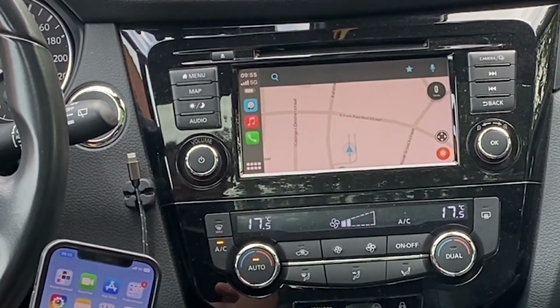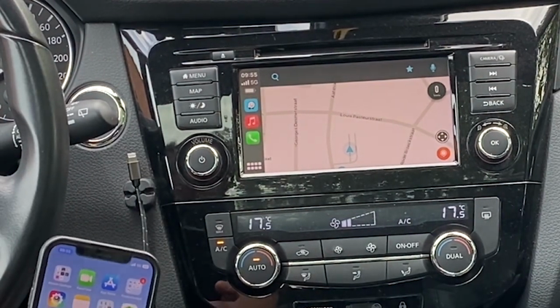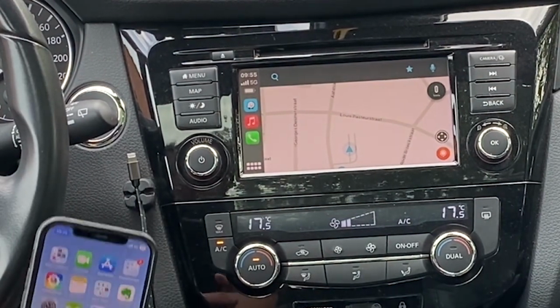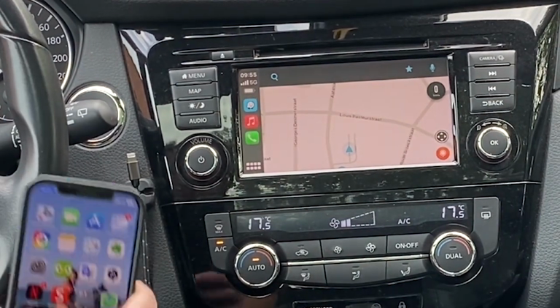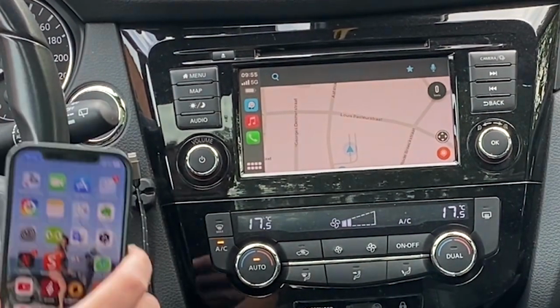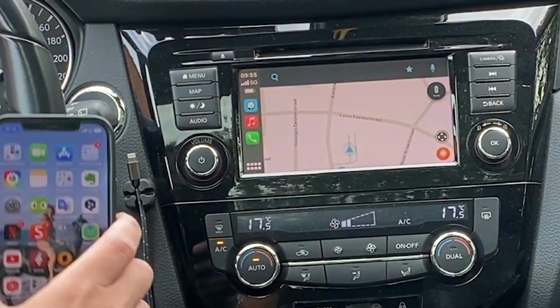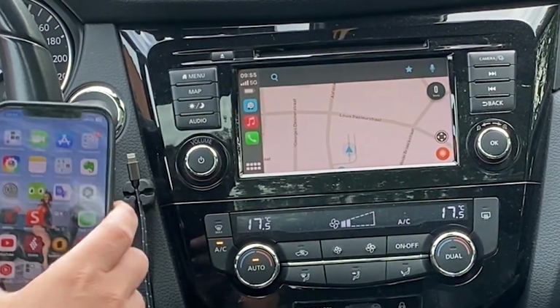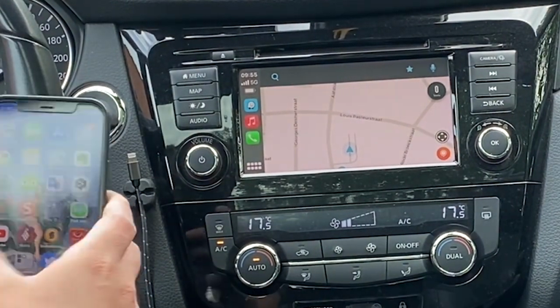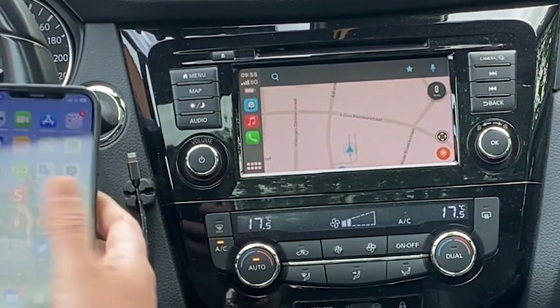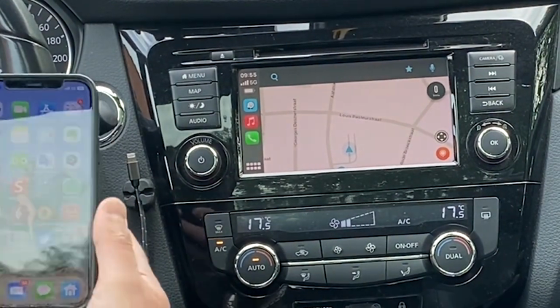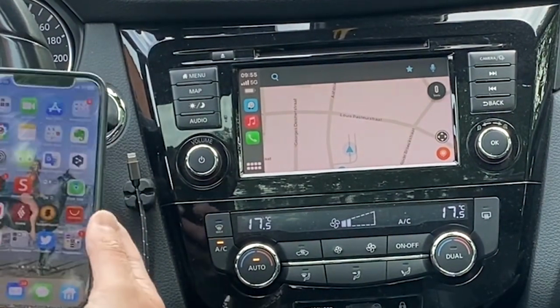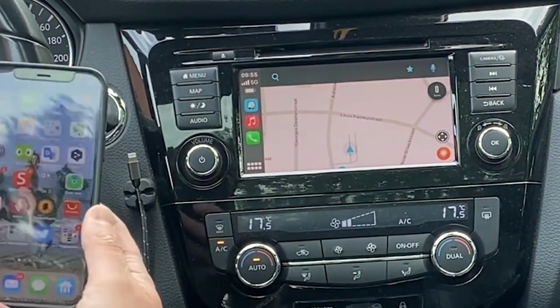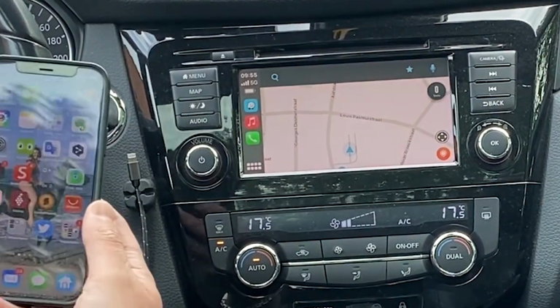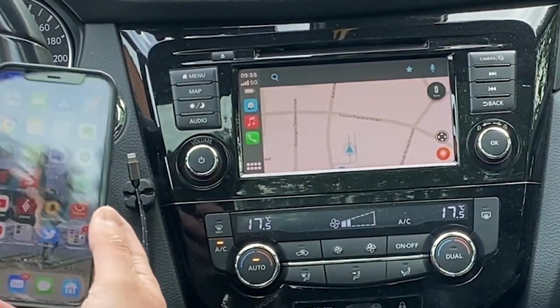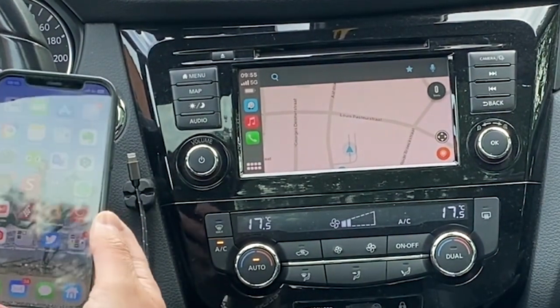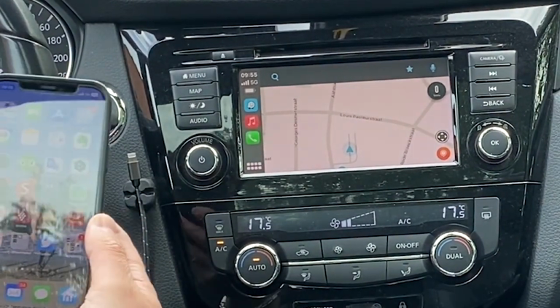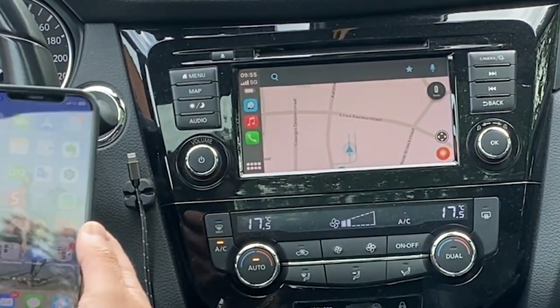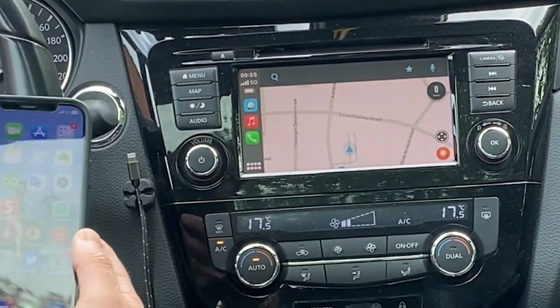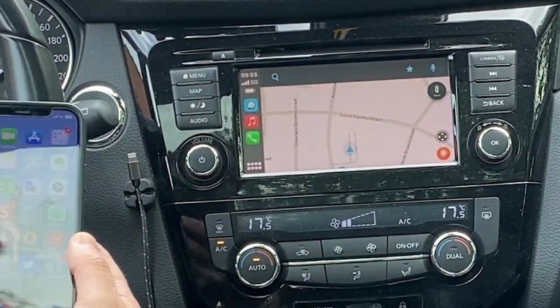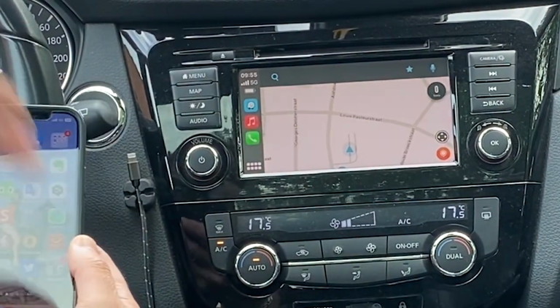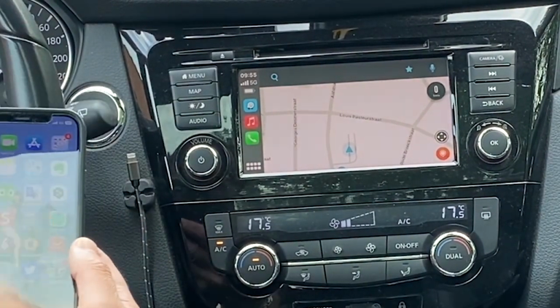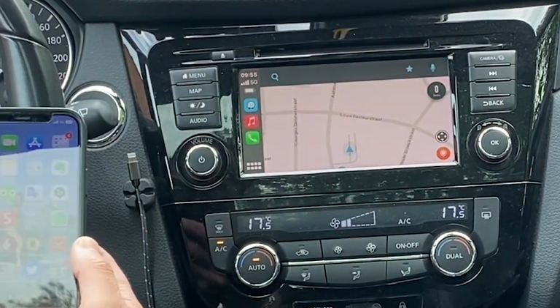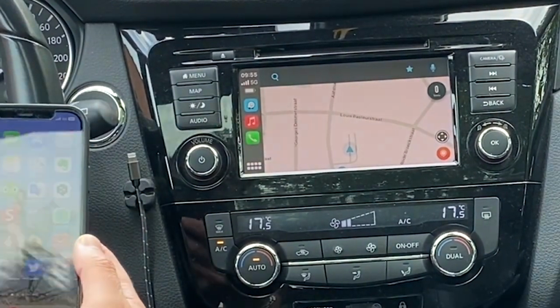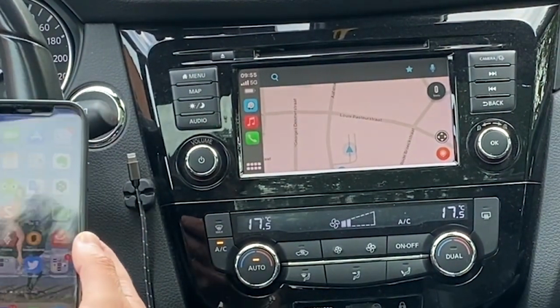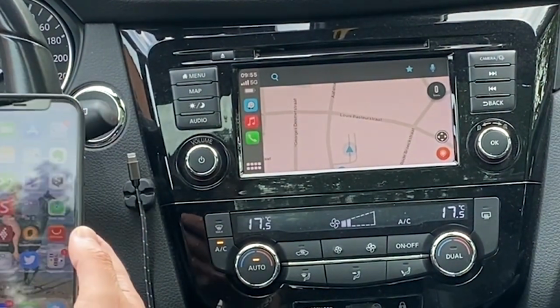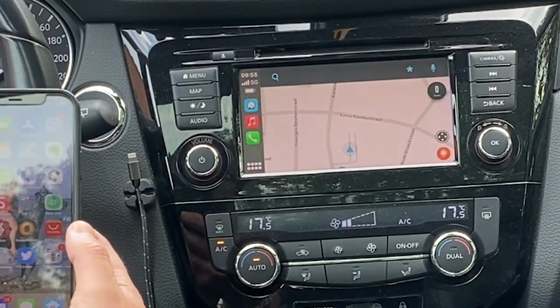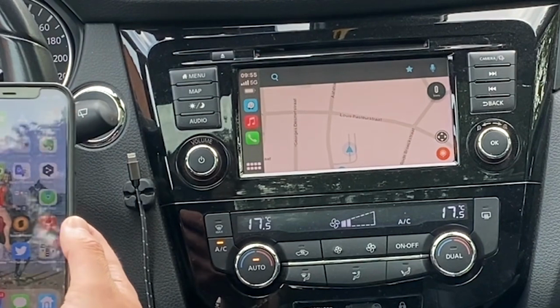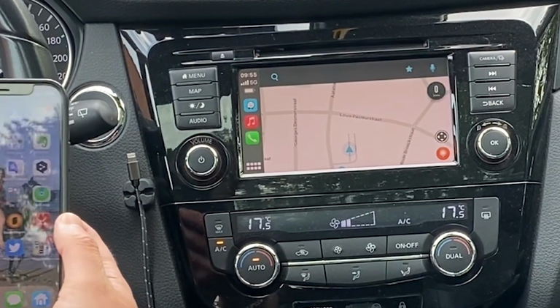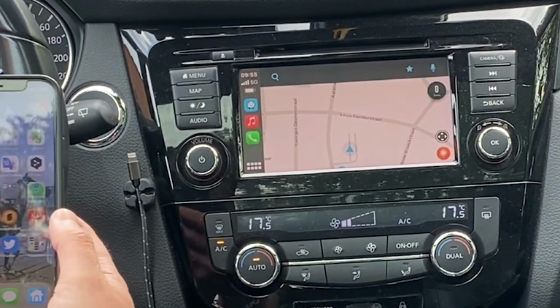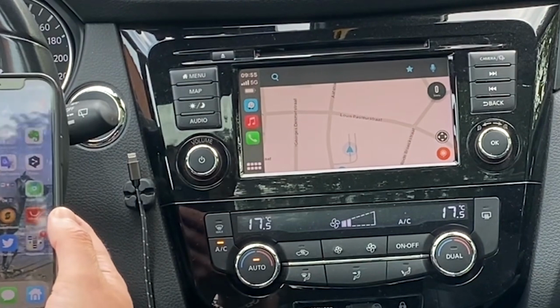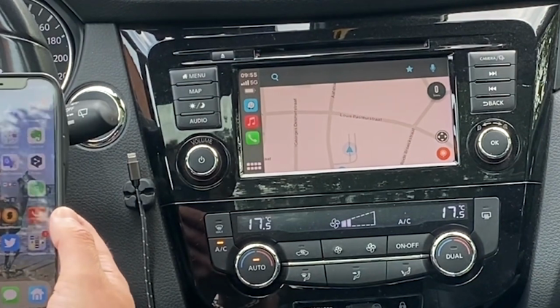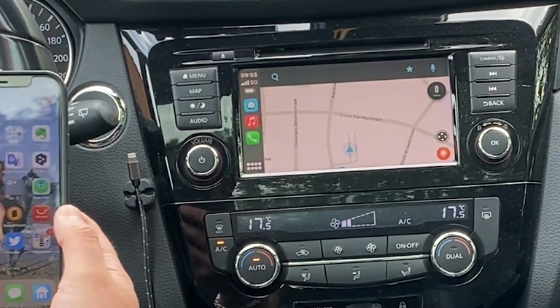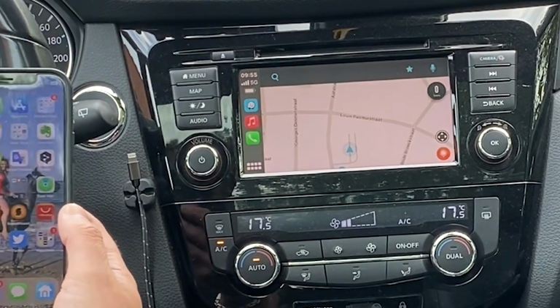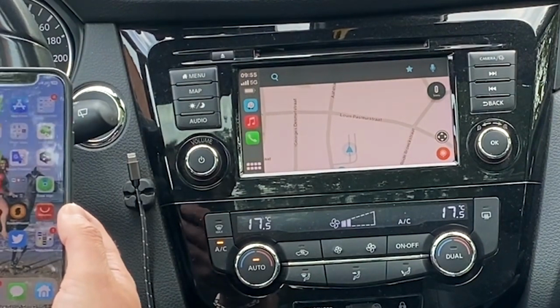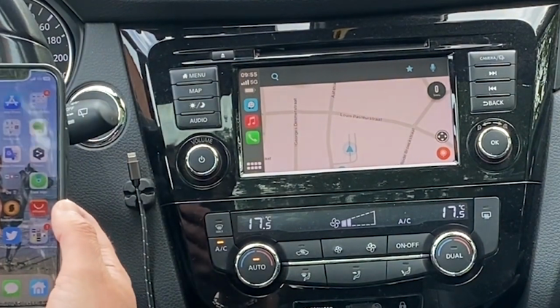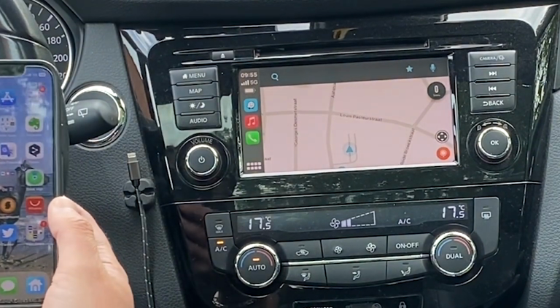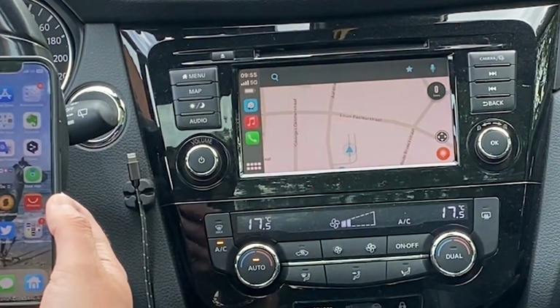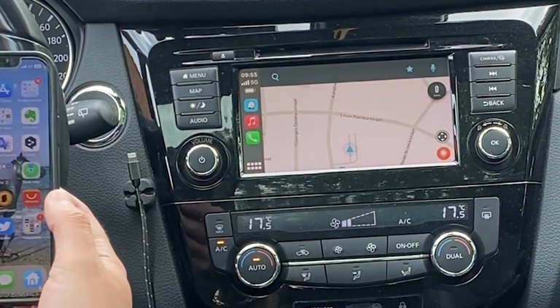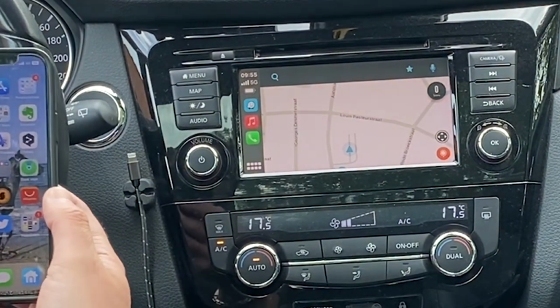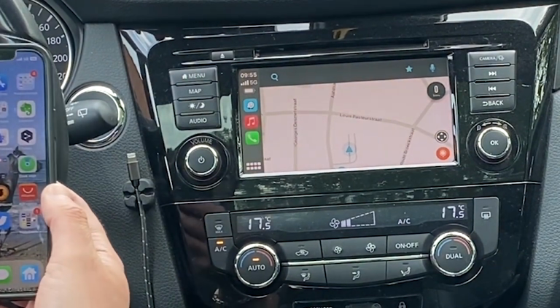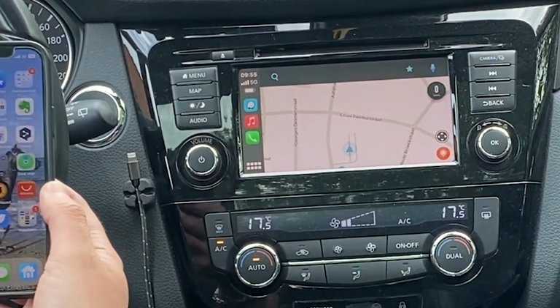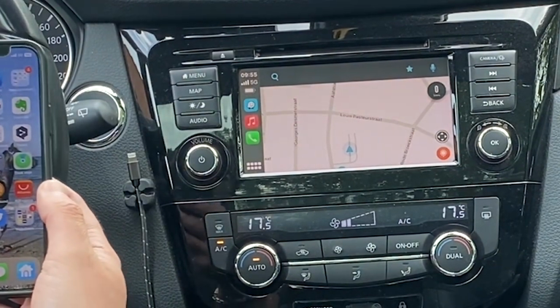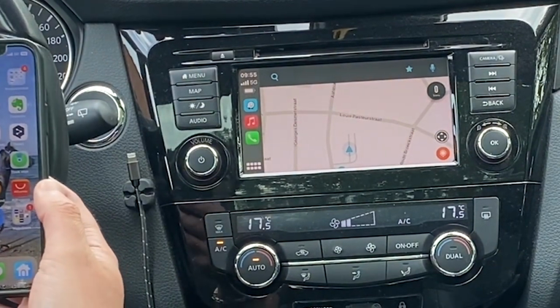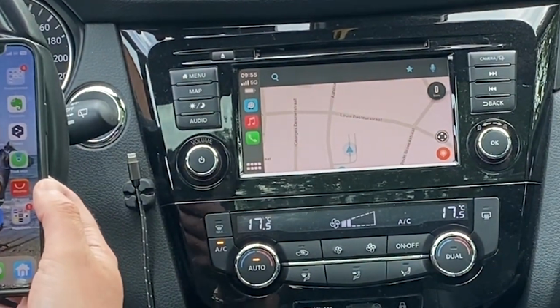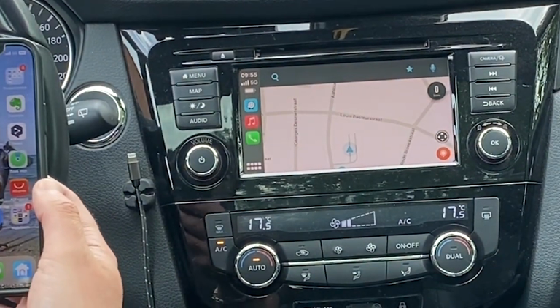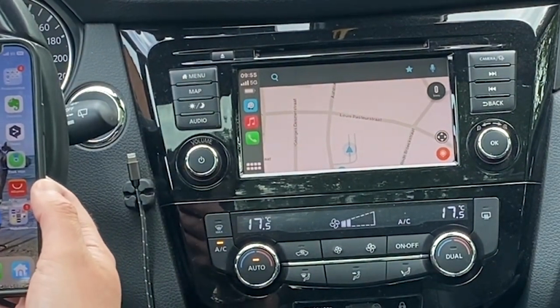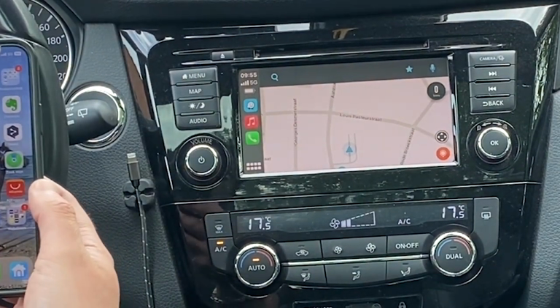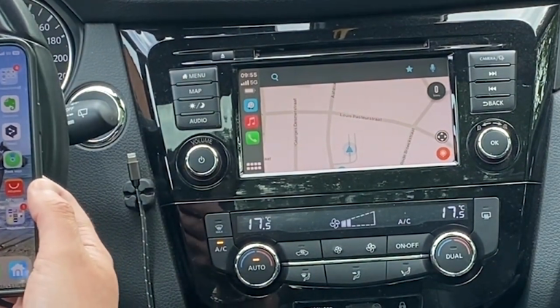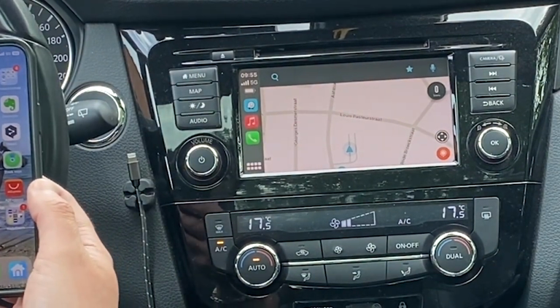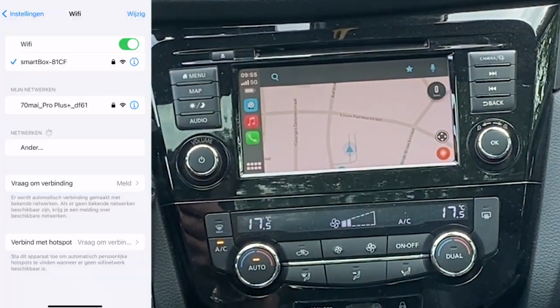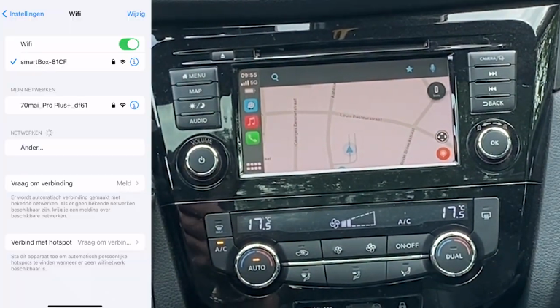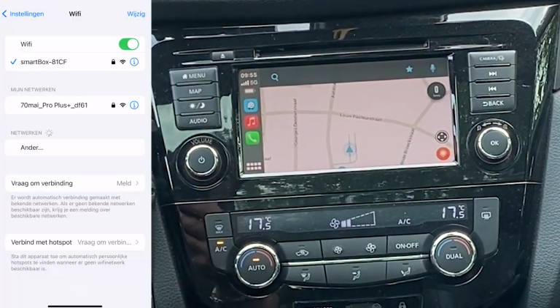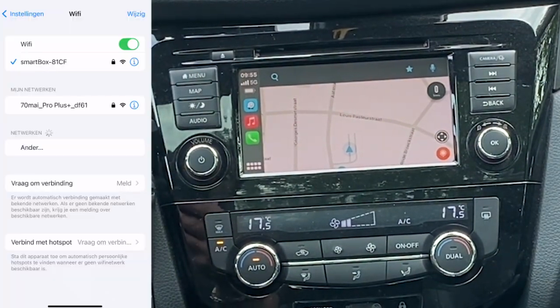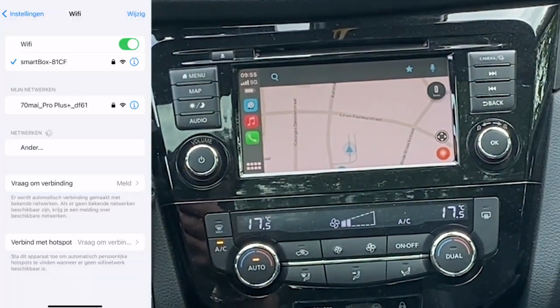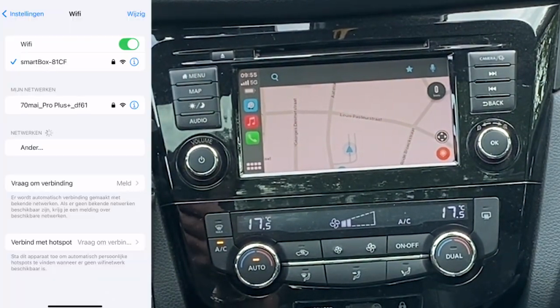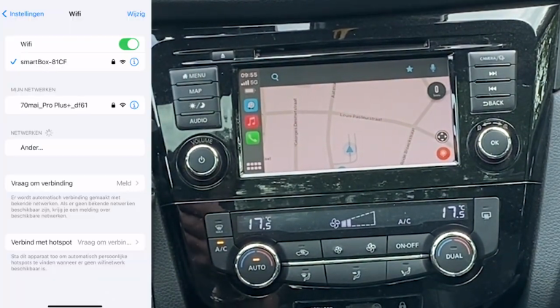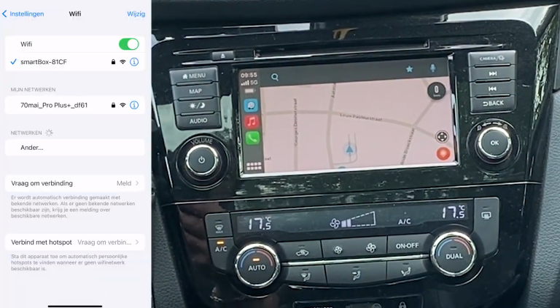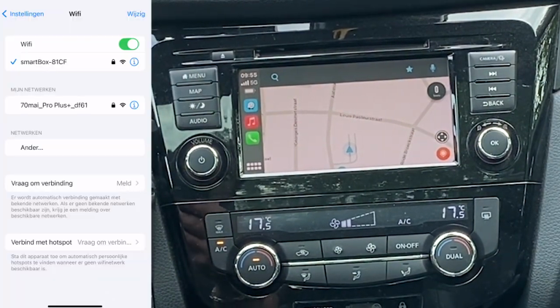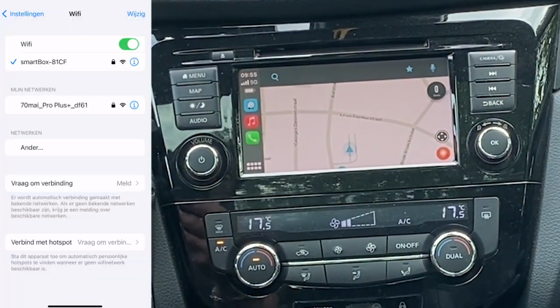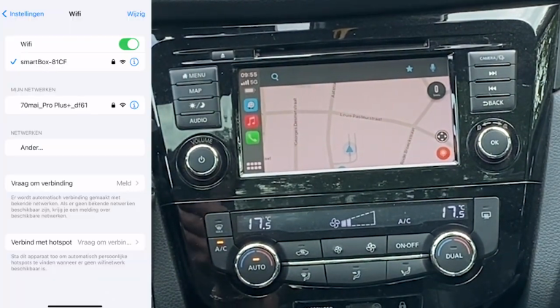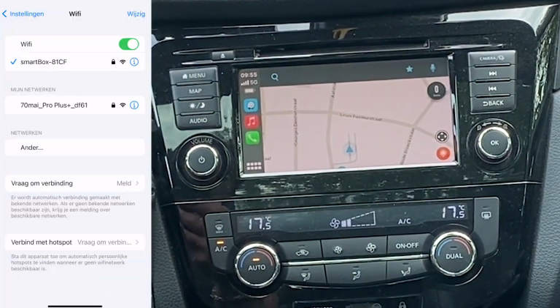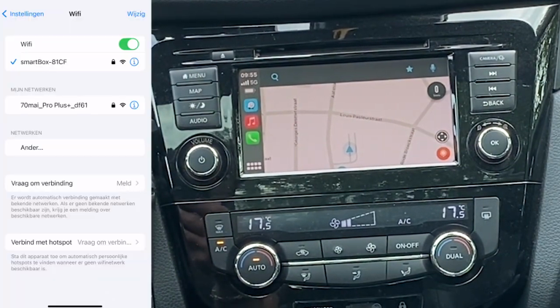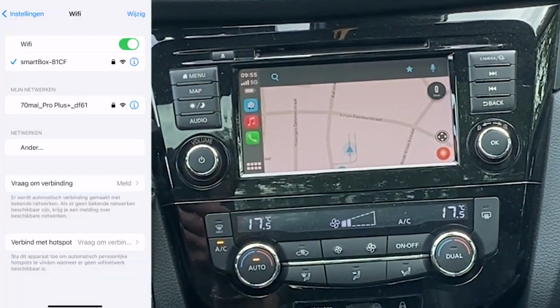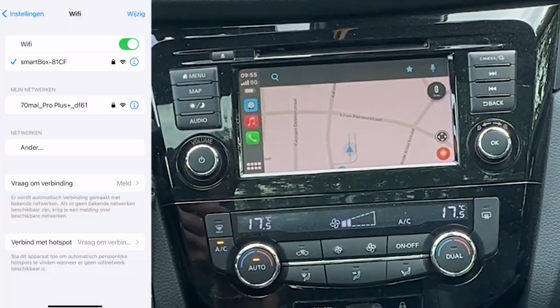If you want to update the CarPlay module, simply connect to the WiFi.